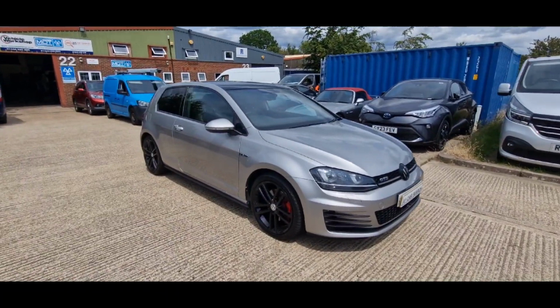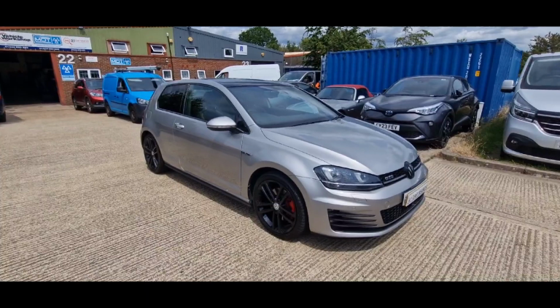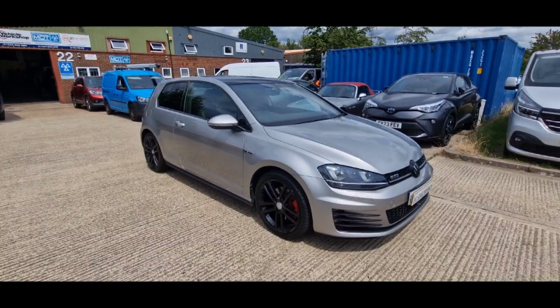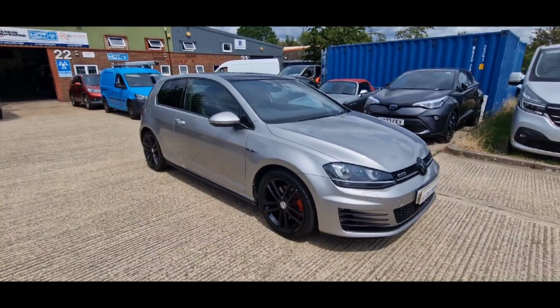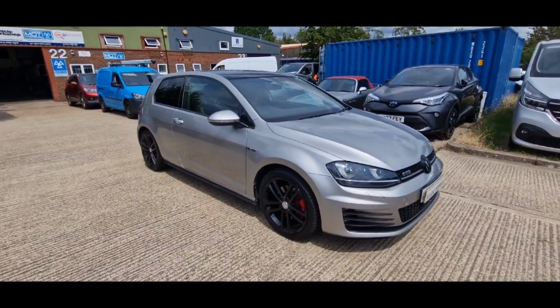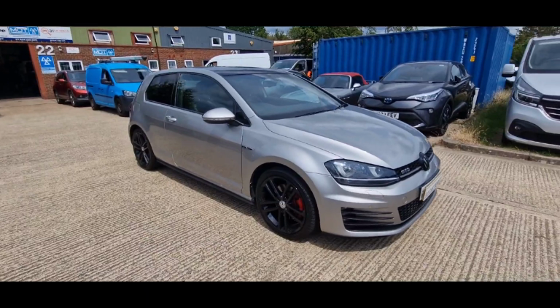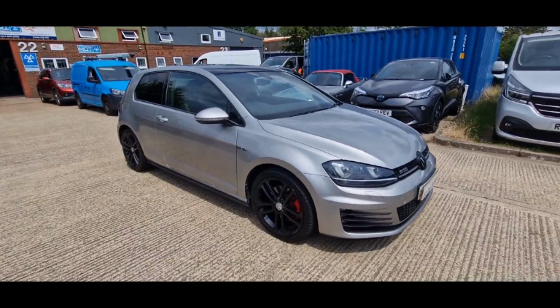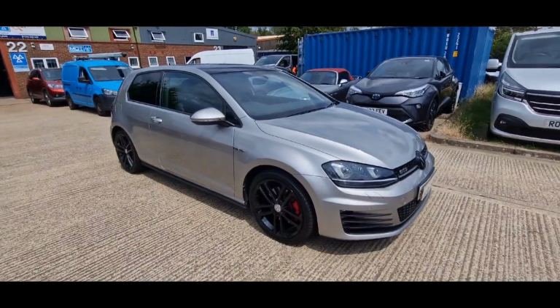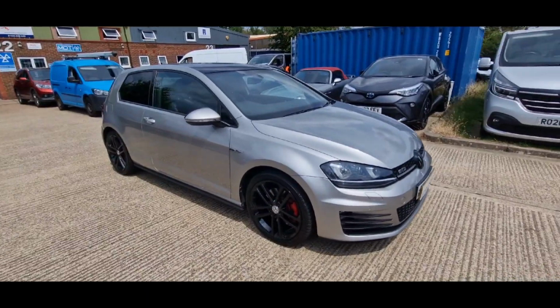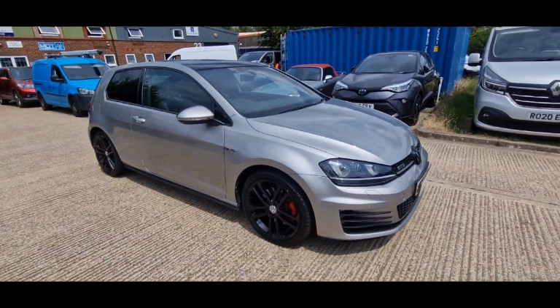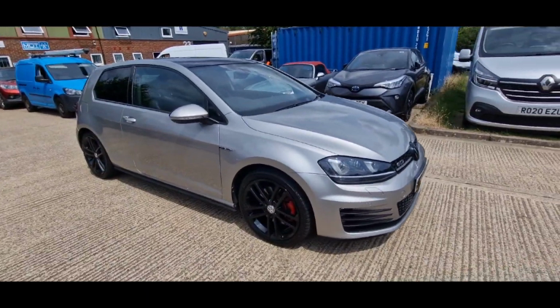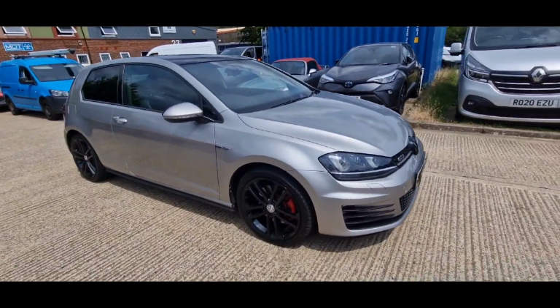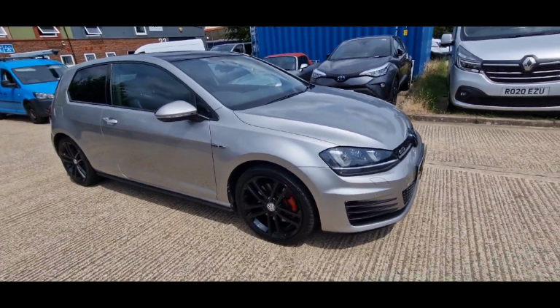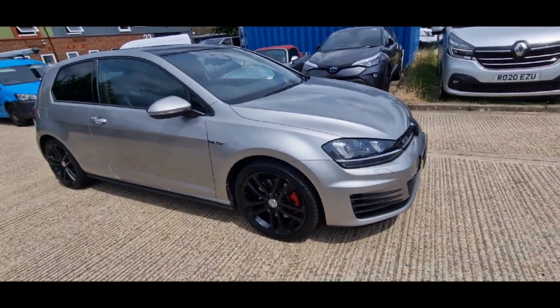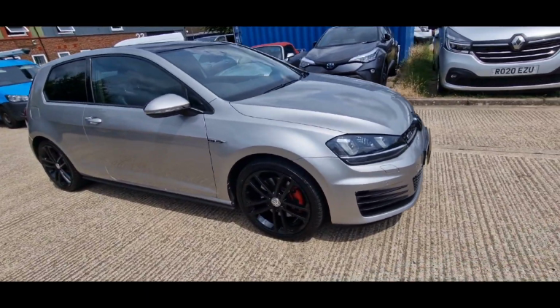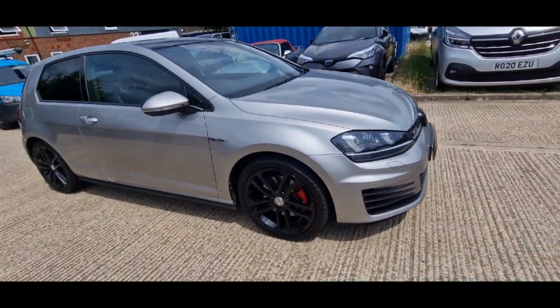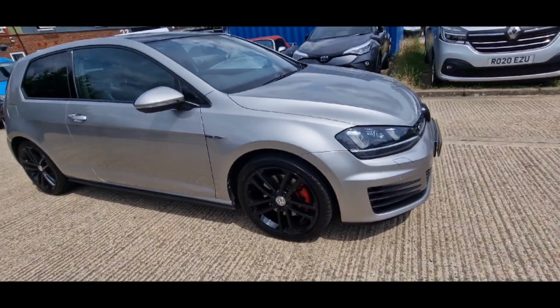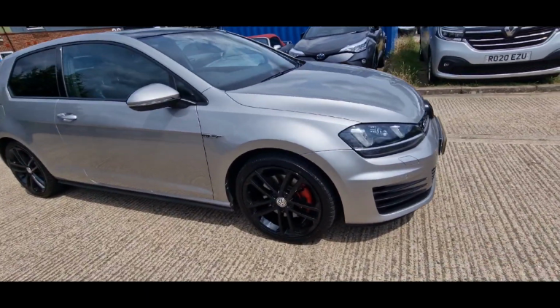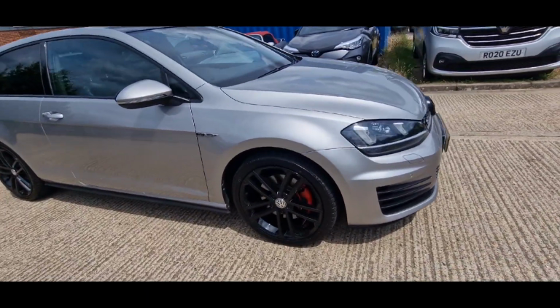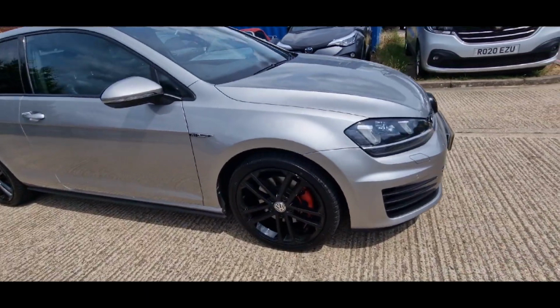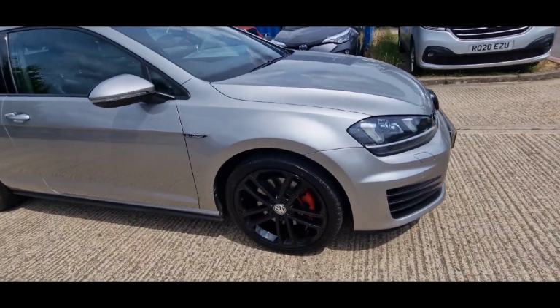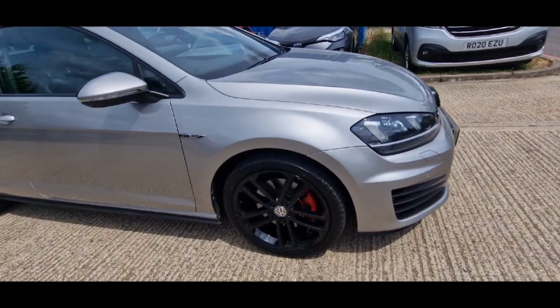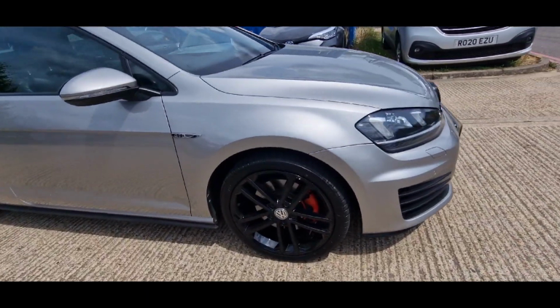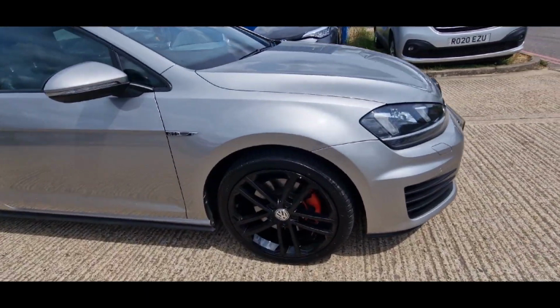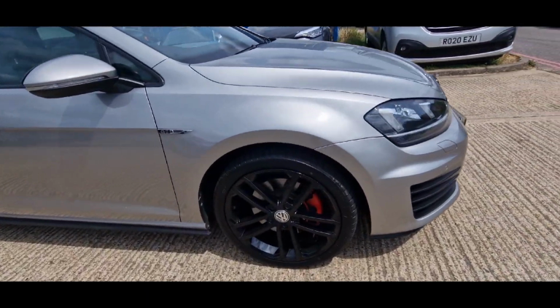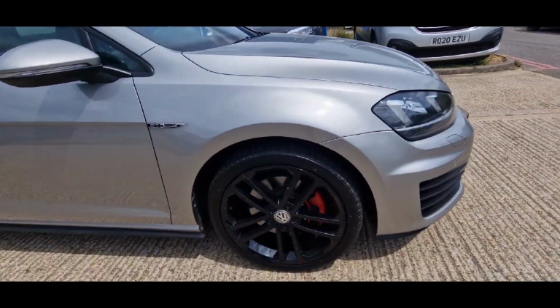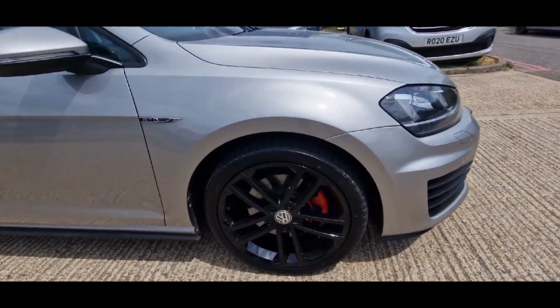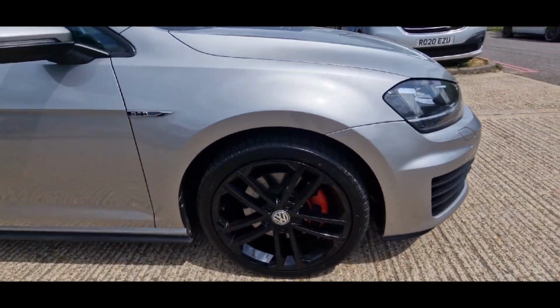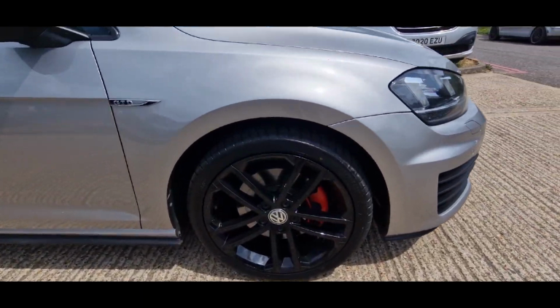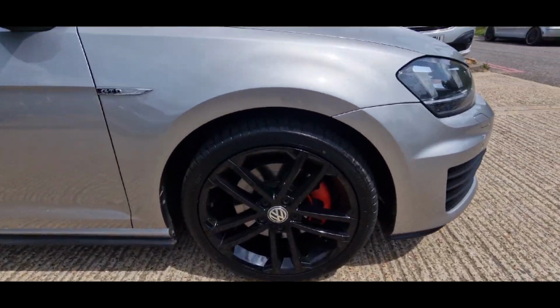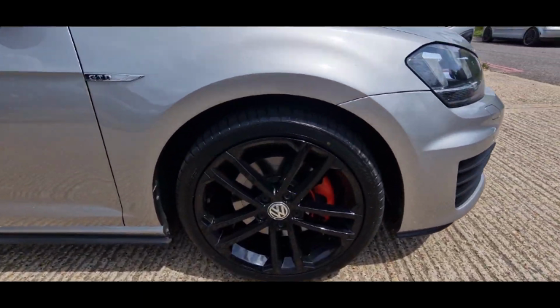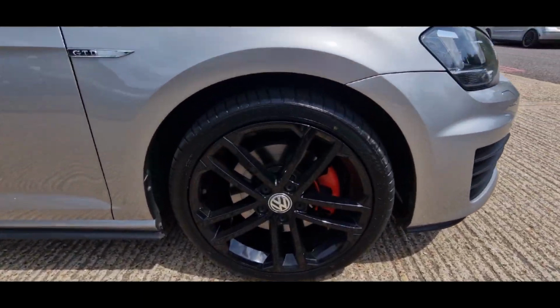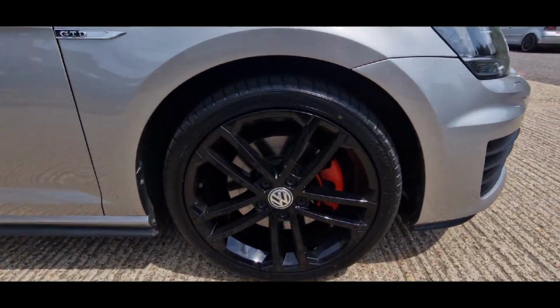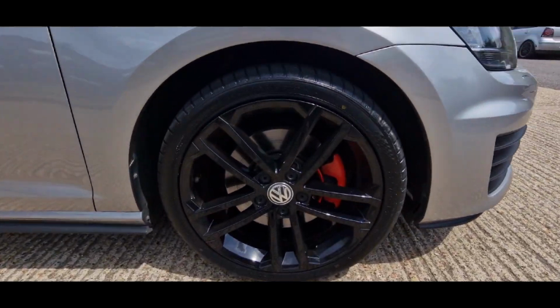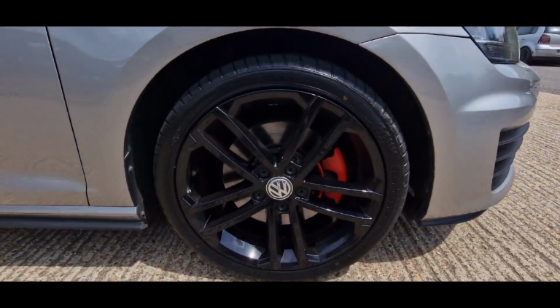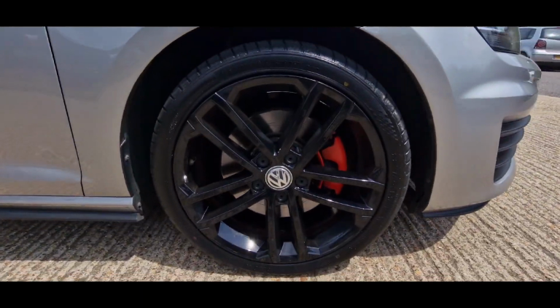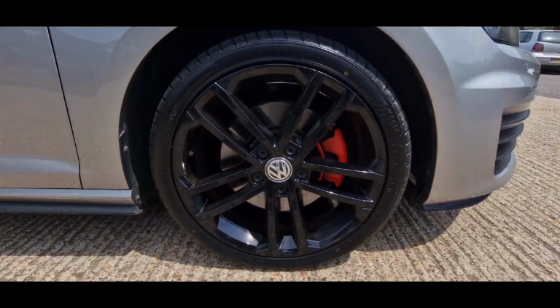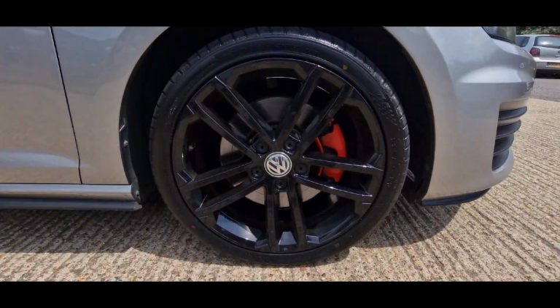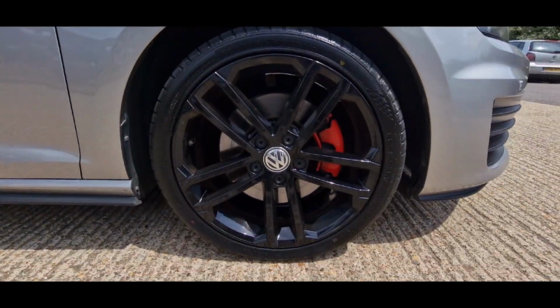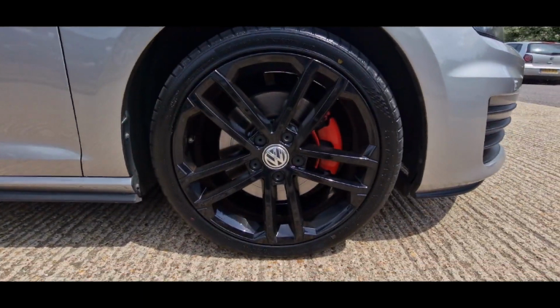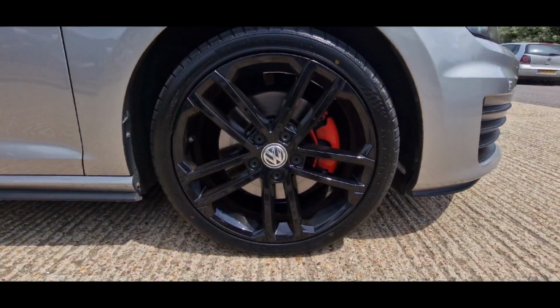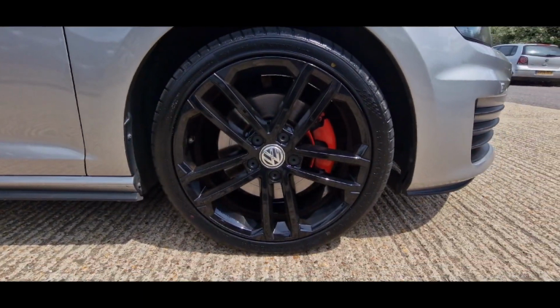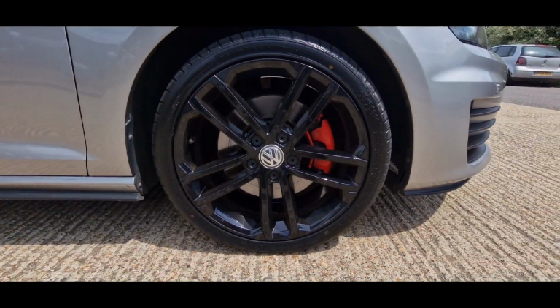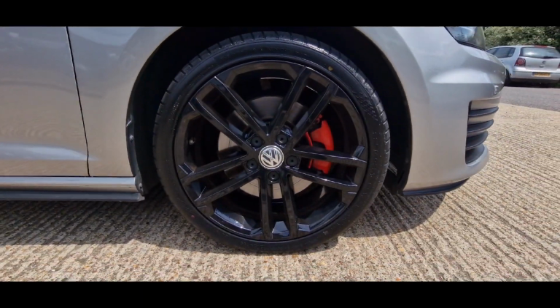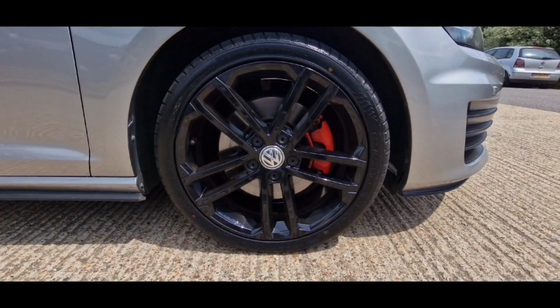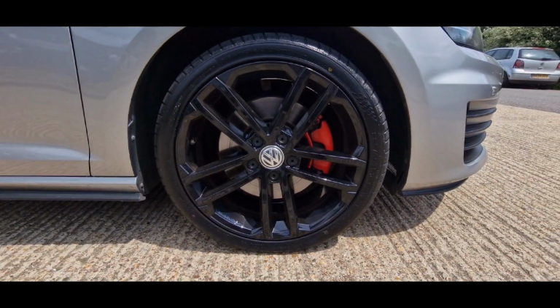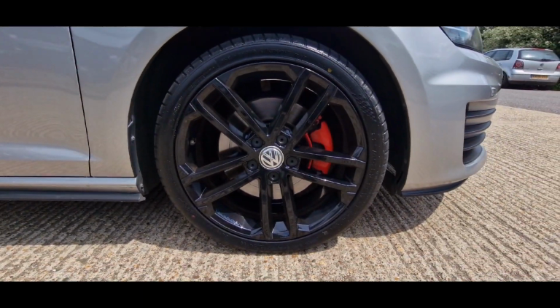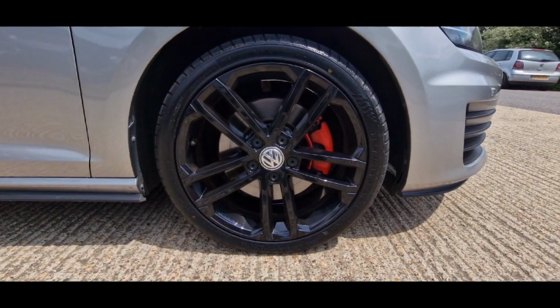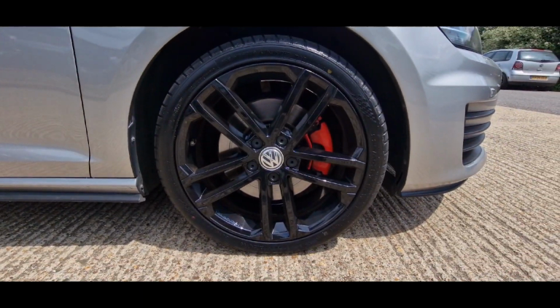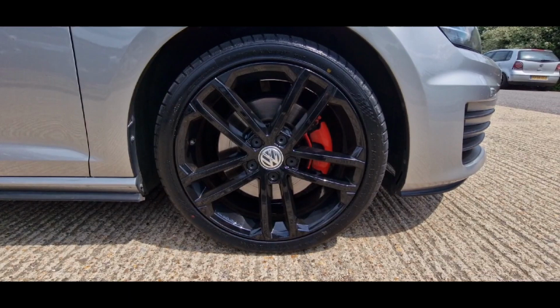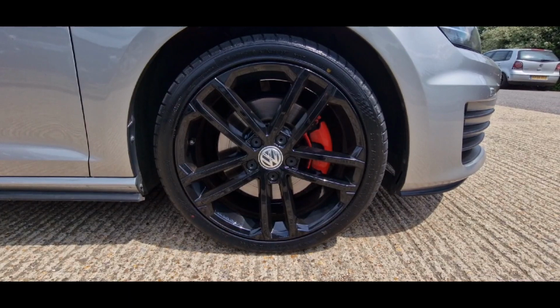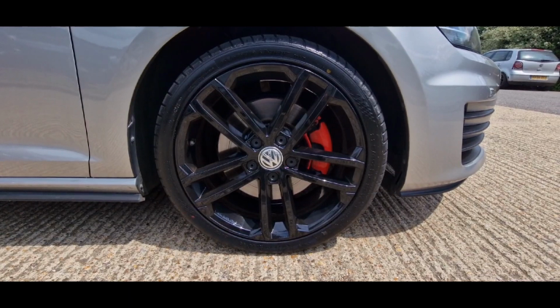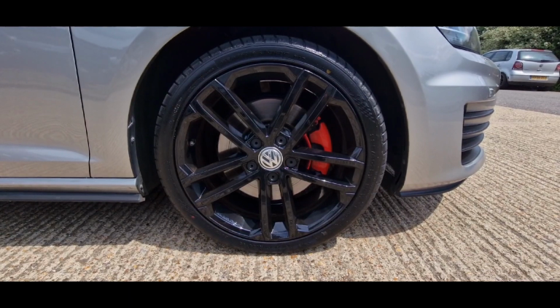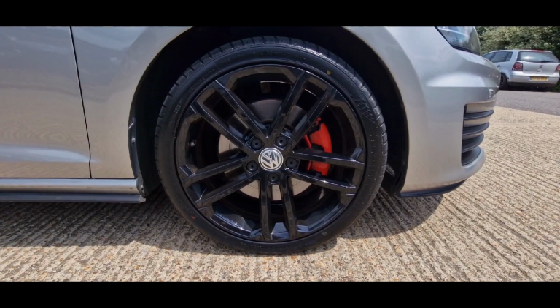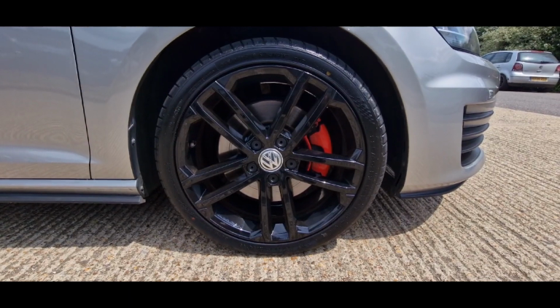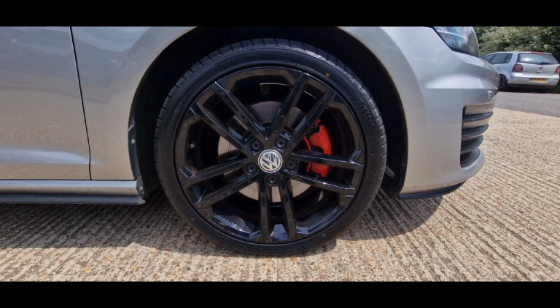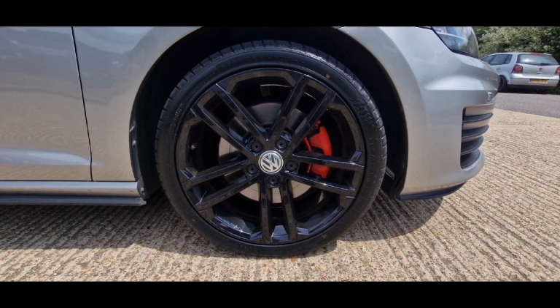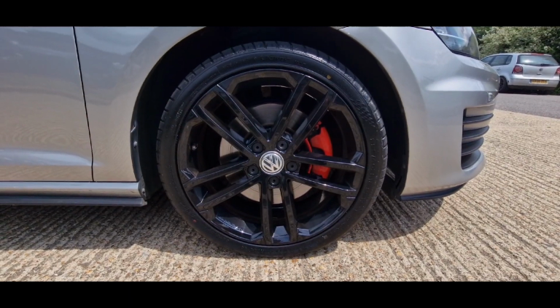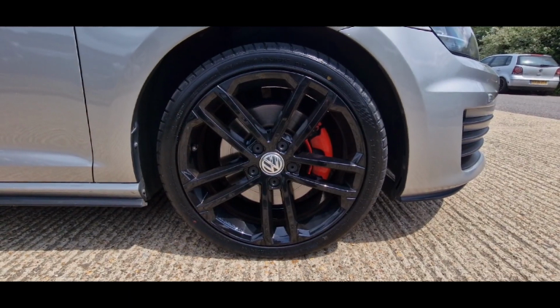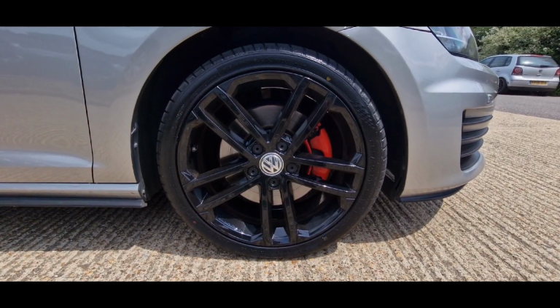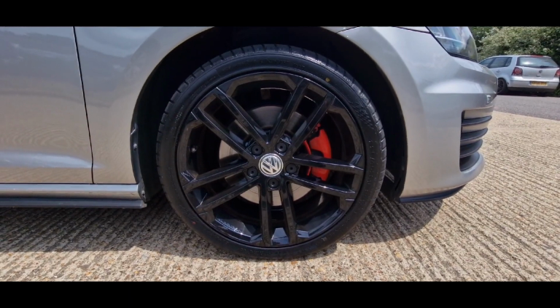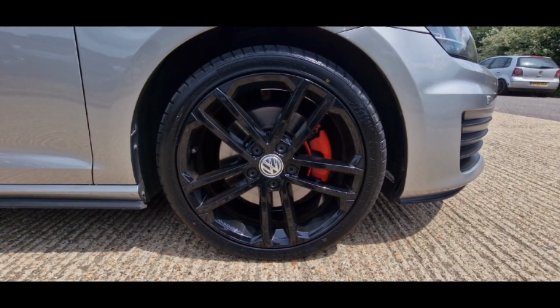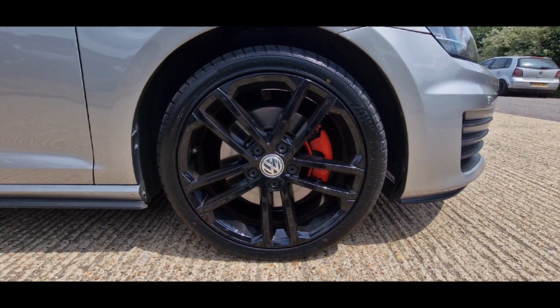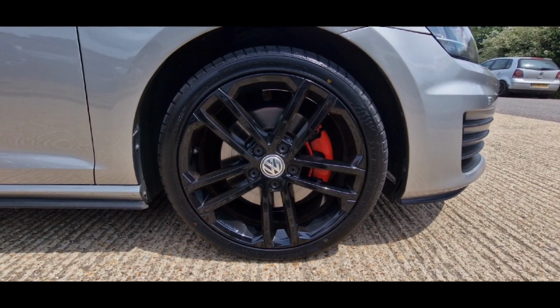I guess it's had new tyres around this, hasn't it? Yeah, certainly has. Had all the wheels powder coated — not really done properly.